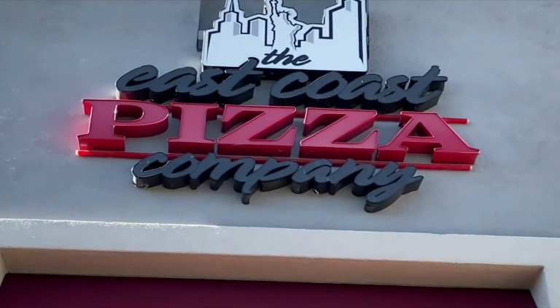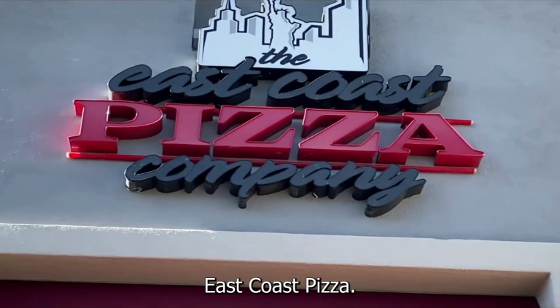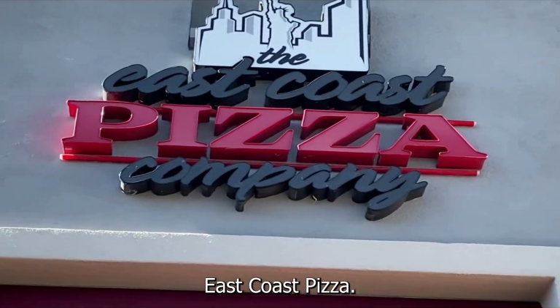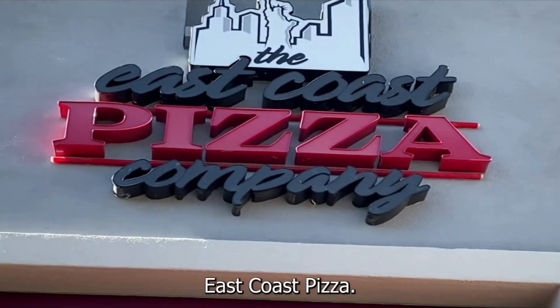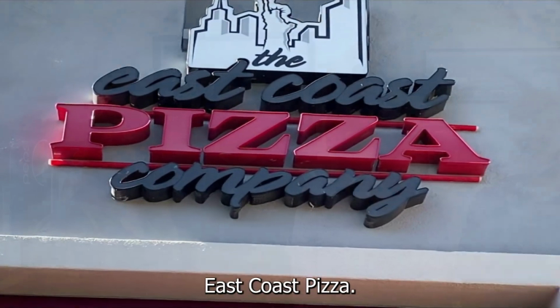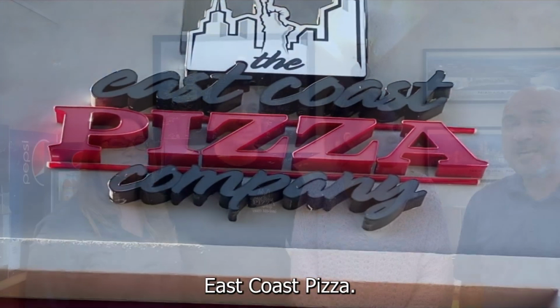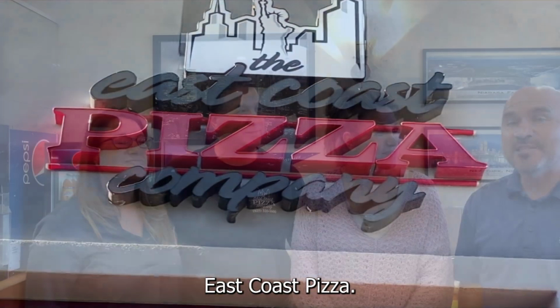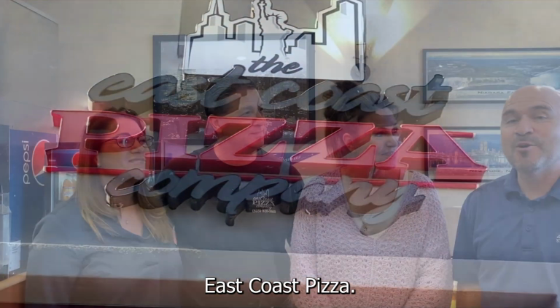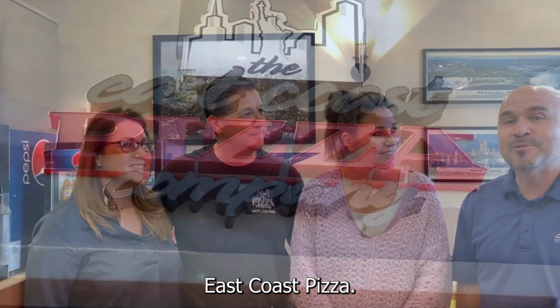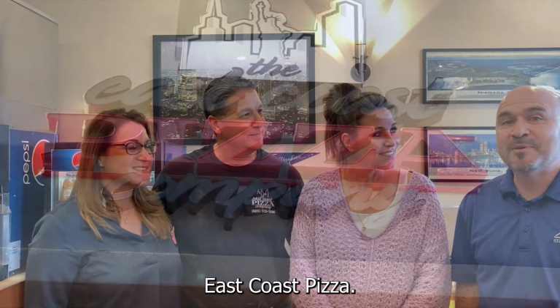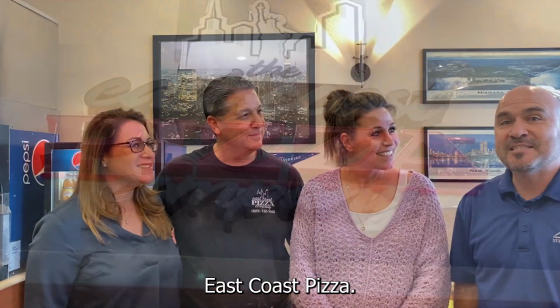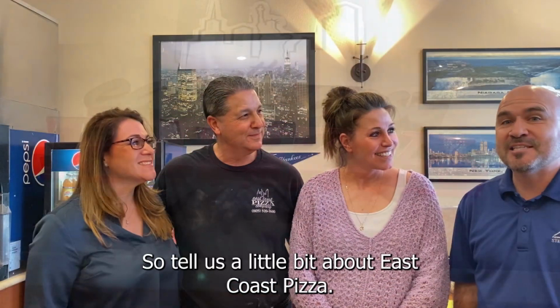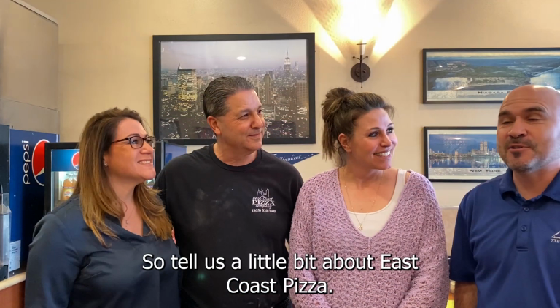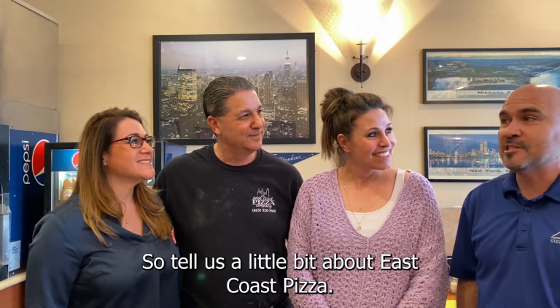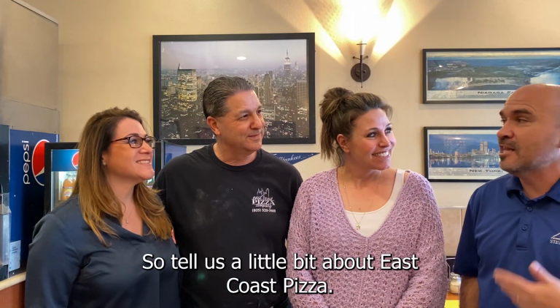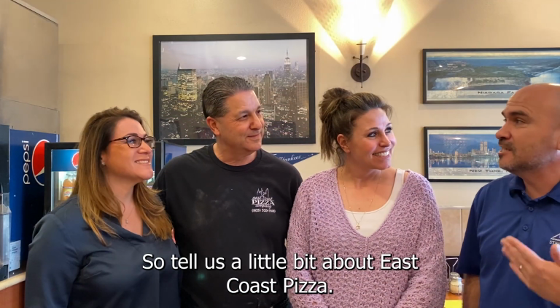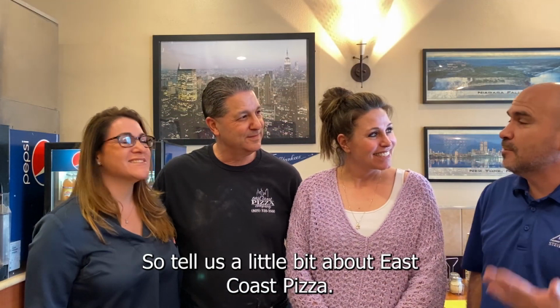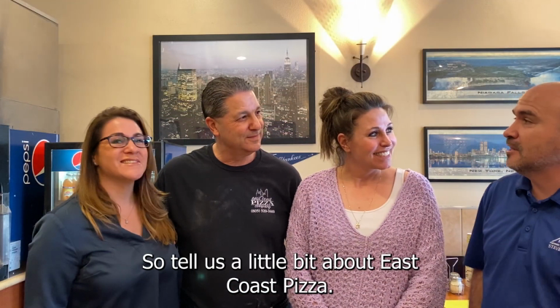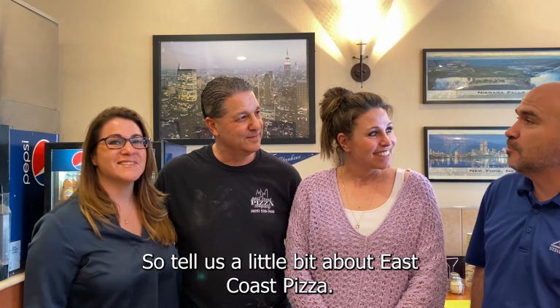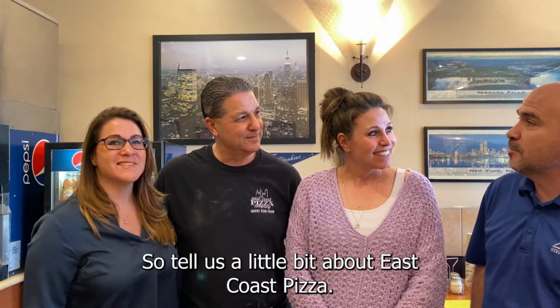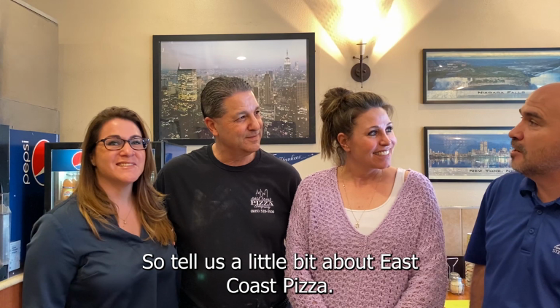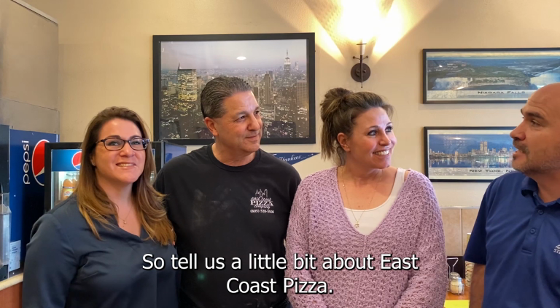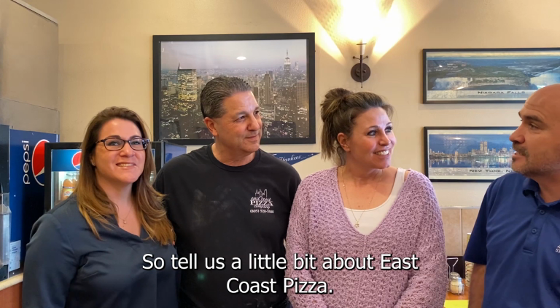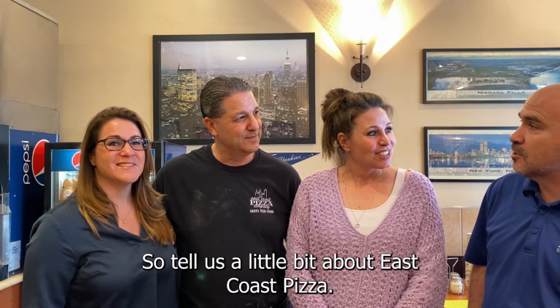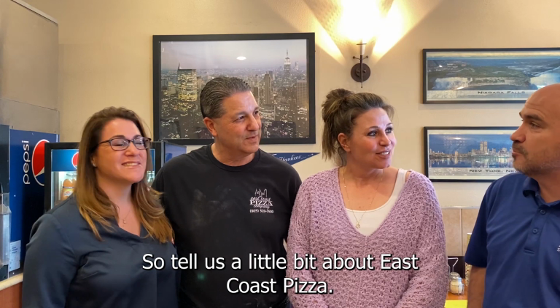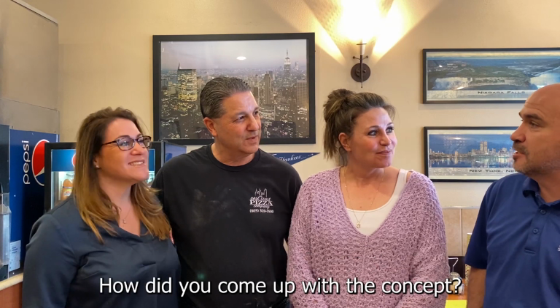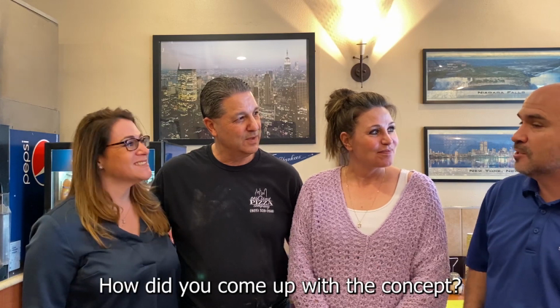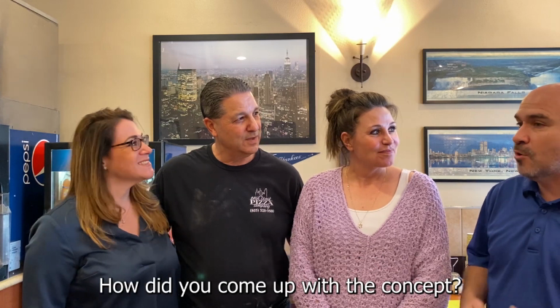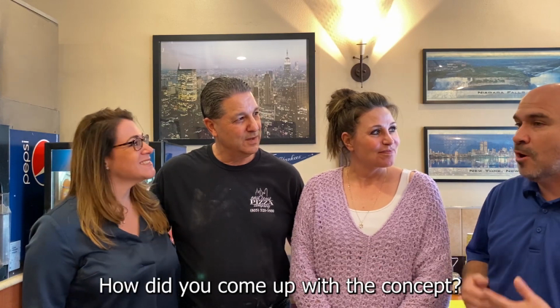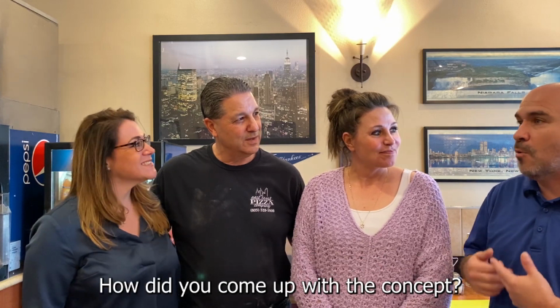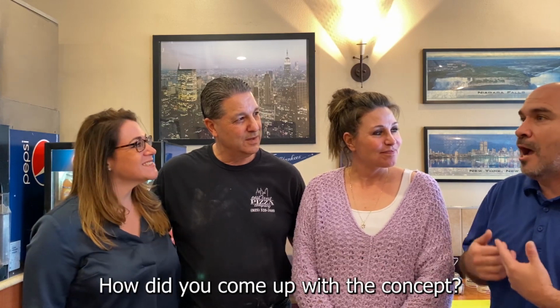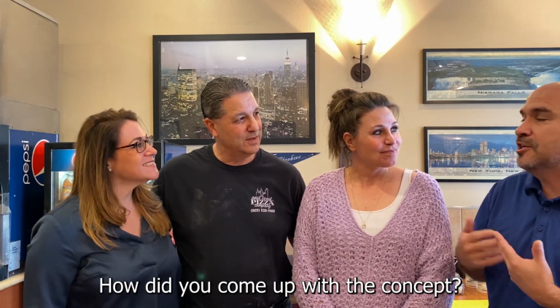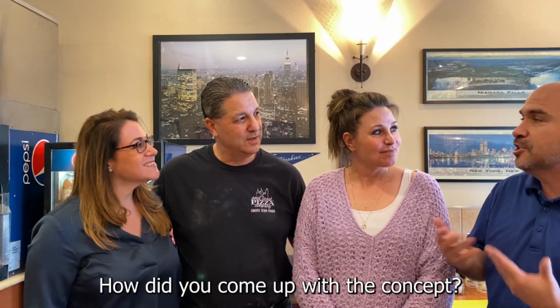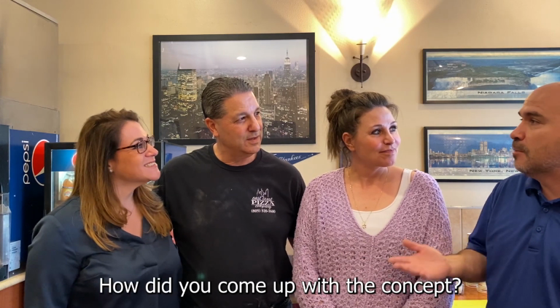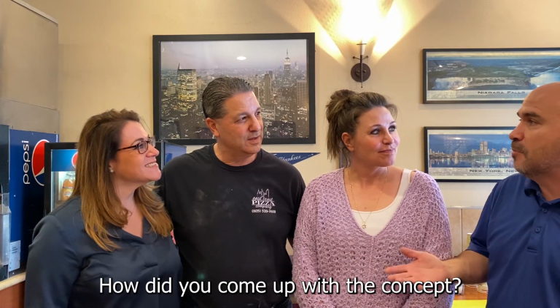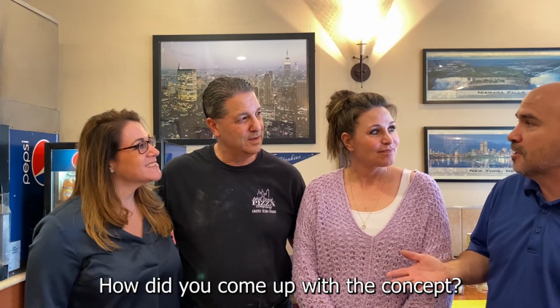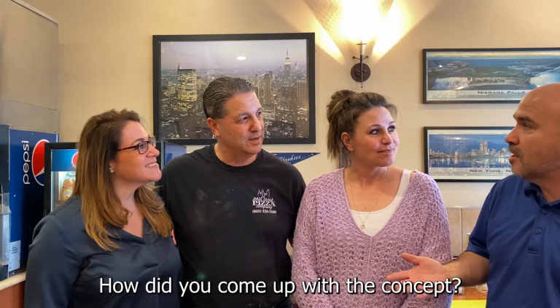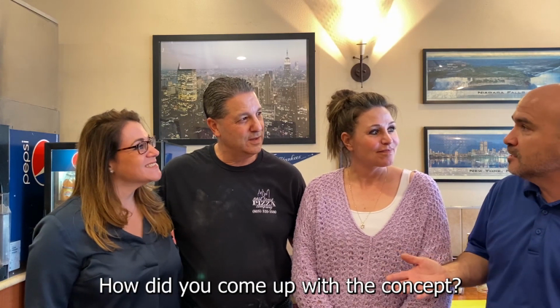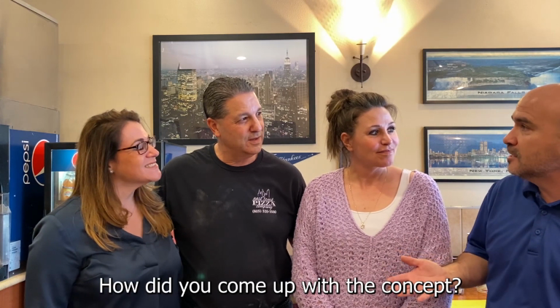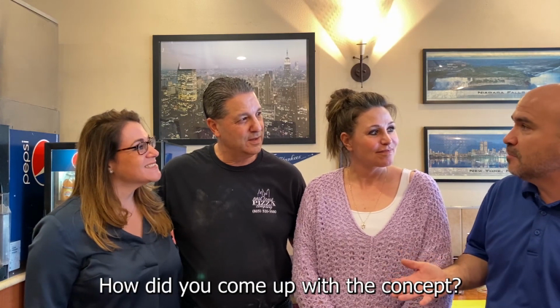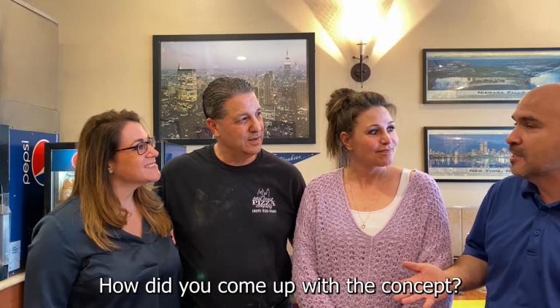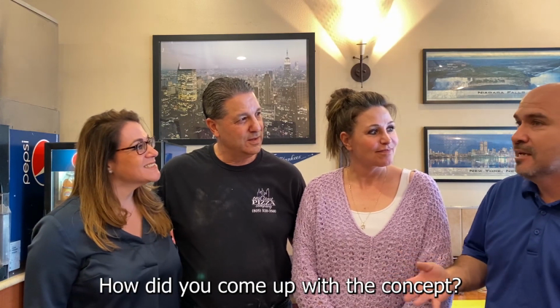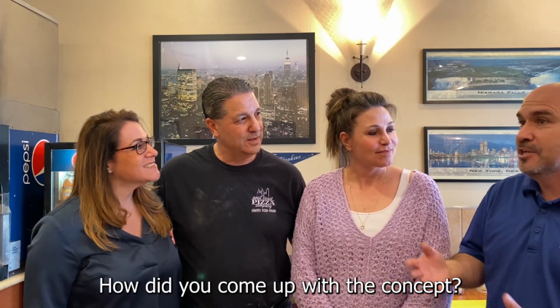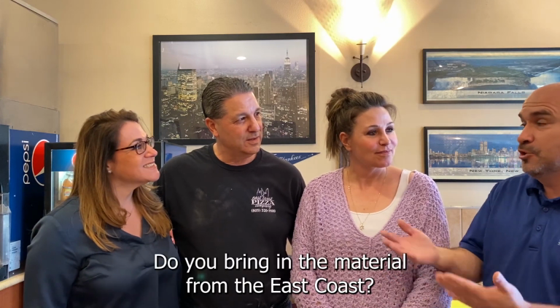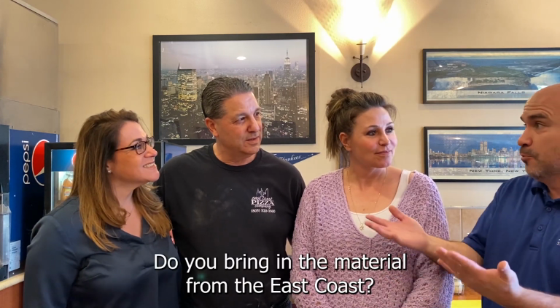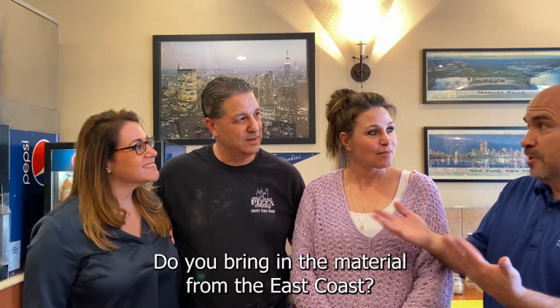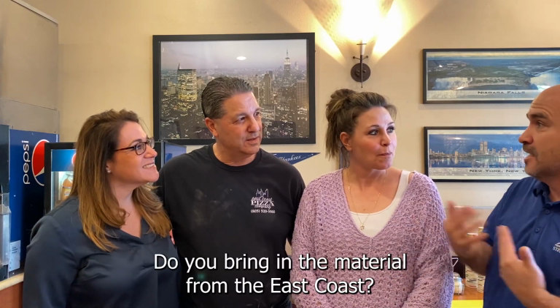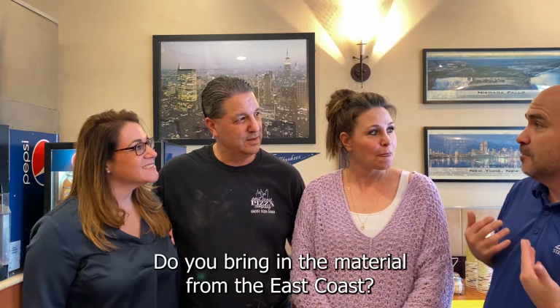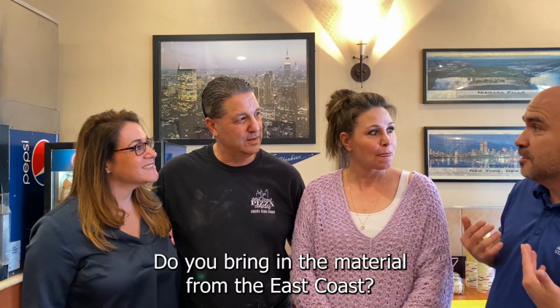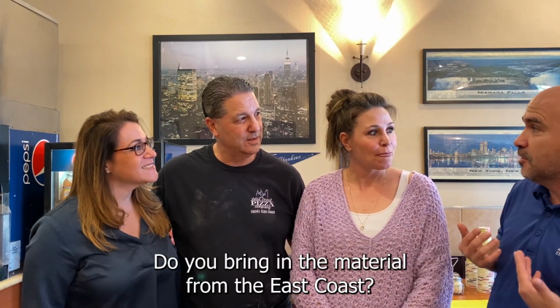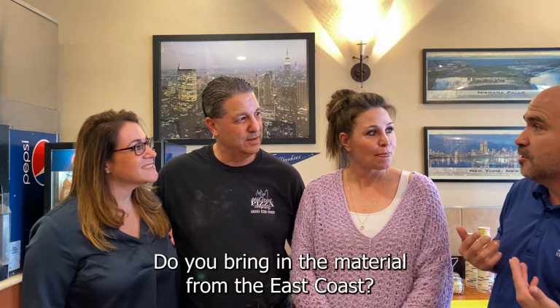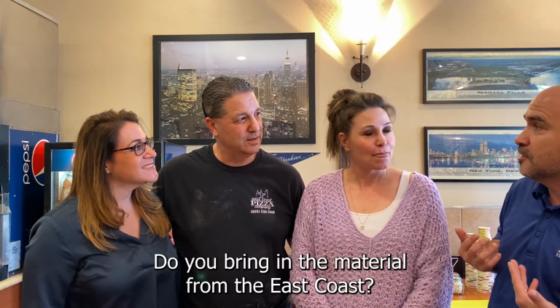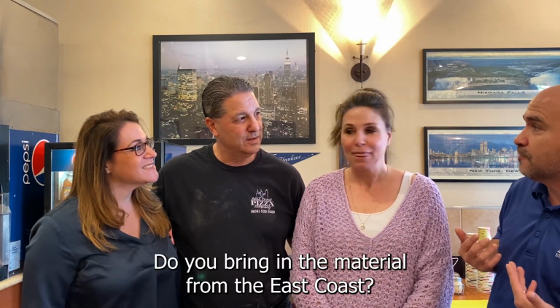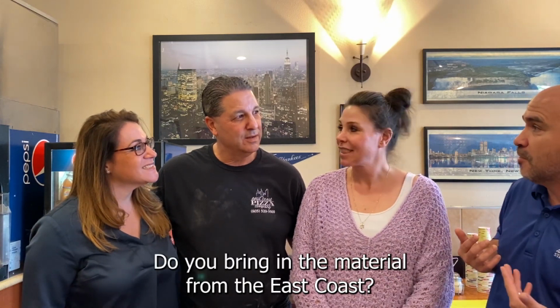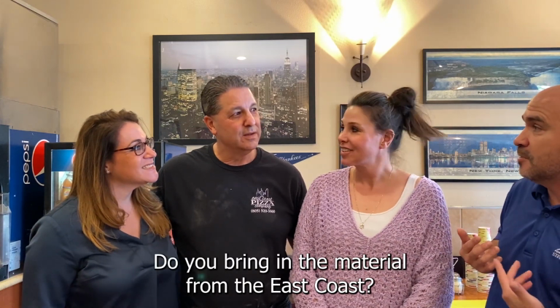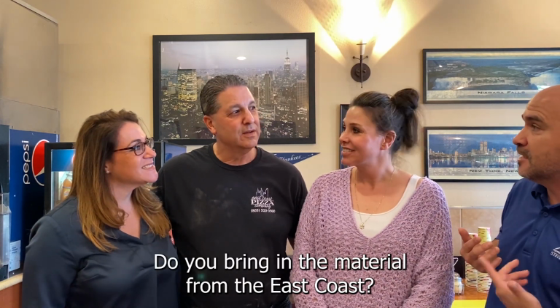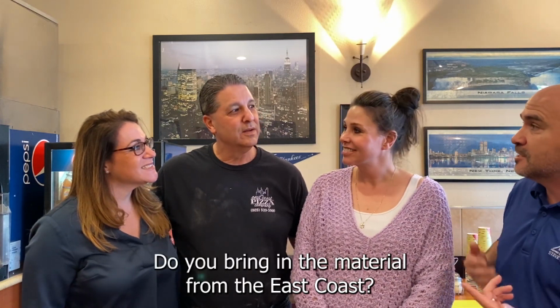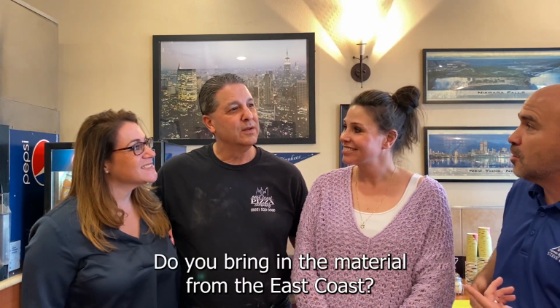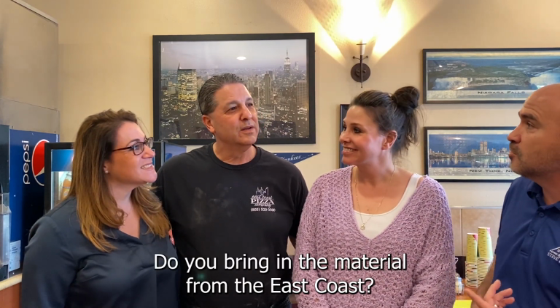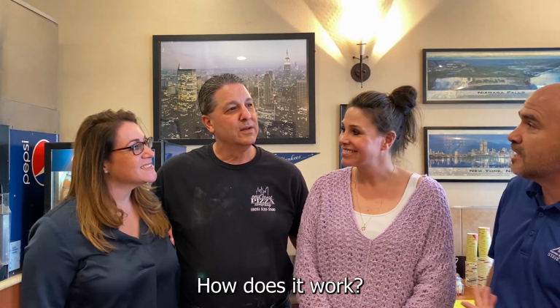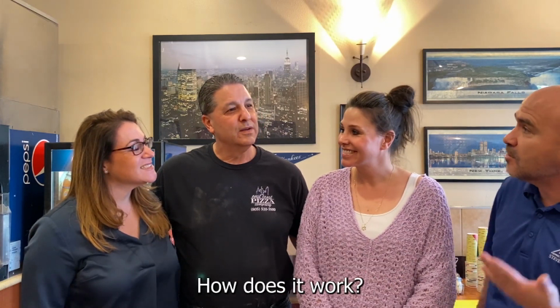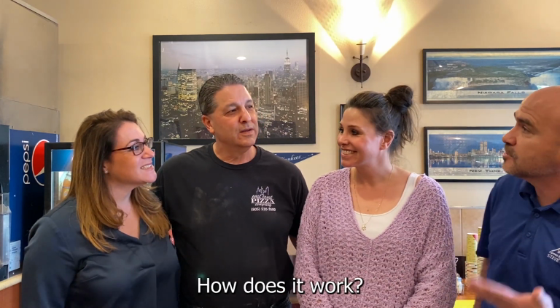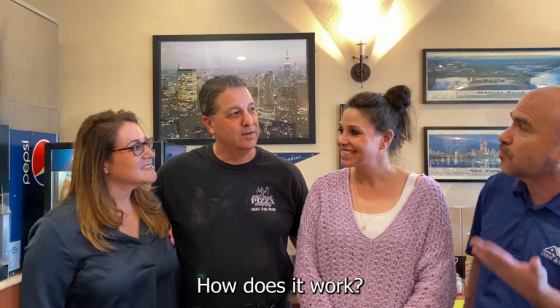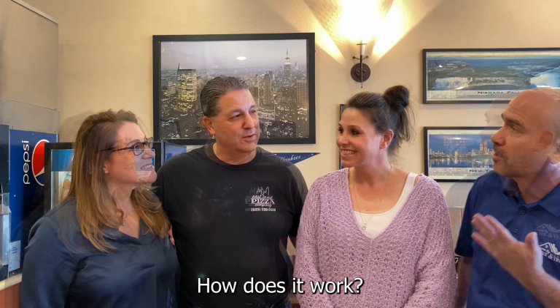We're at East Coast Pizza. Tell us a little bit about East Coast Pizza — how did you come up with the concept? Do you bring in the materials from the East Coast? How does it work?